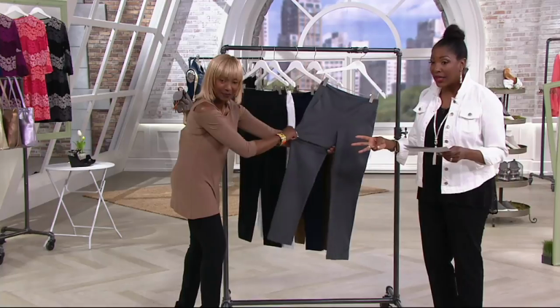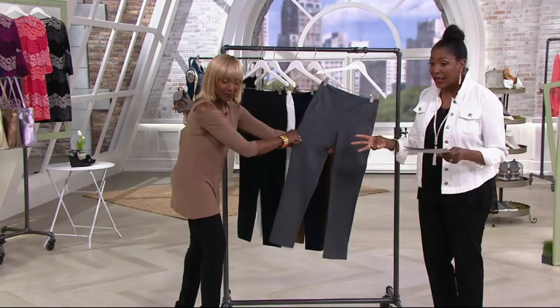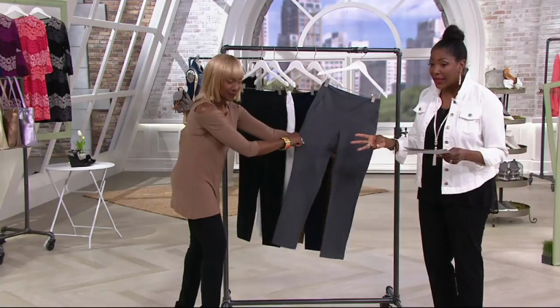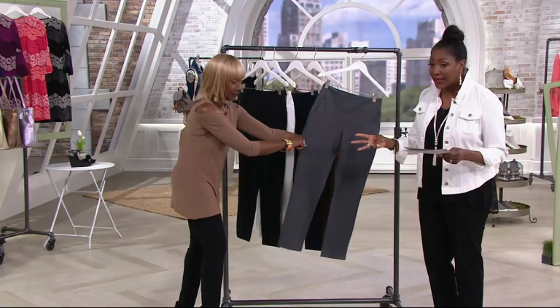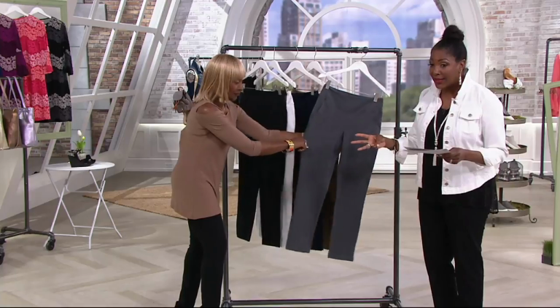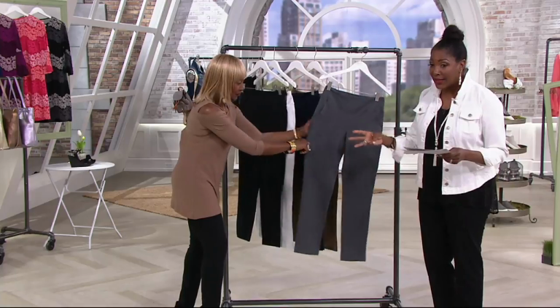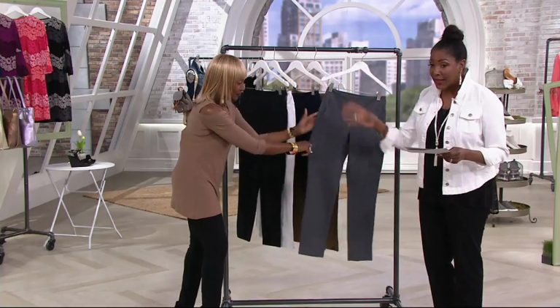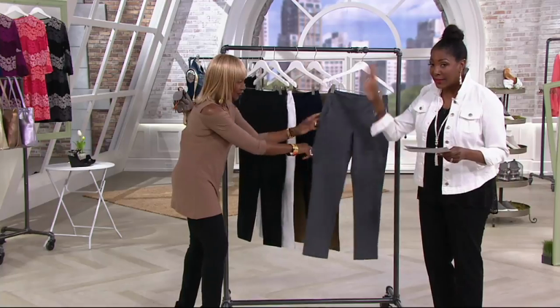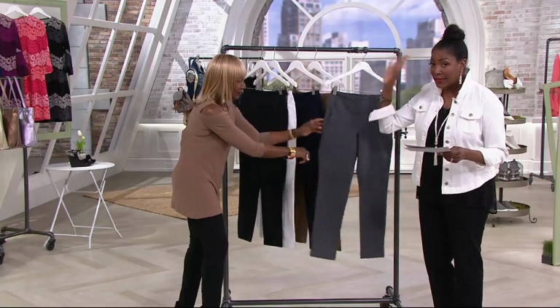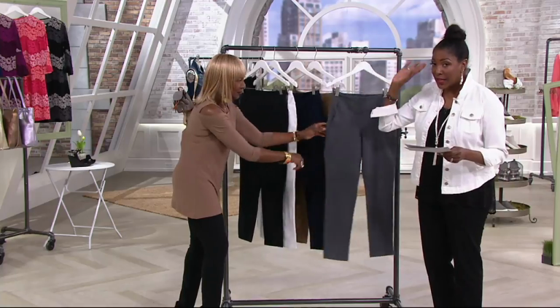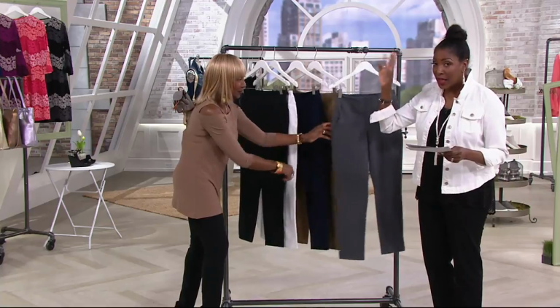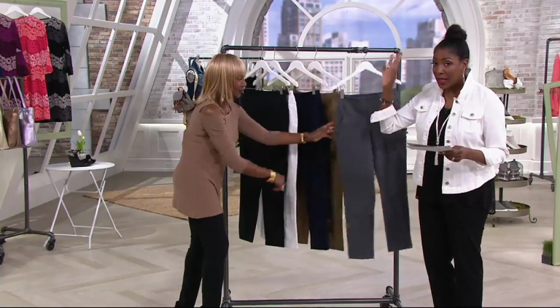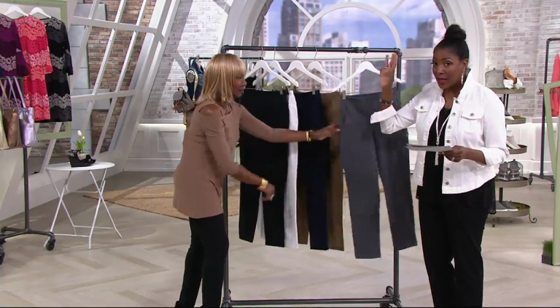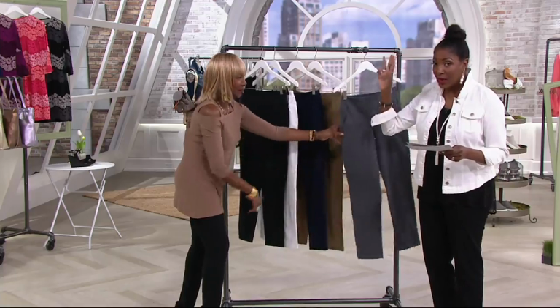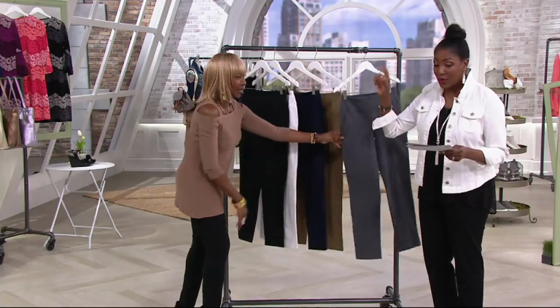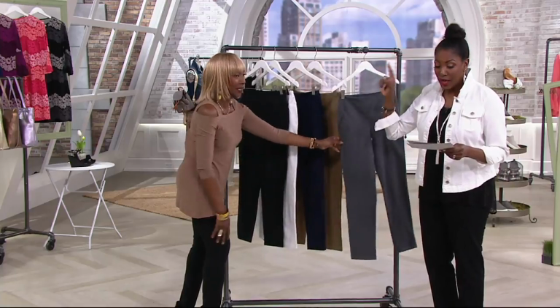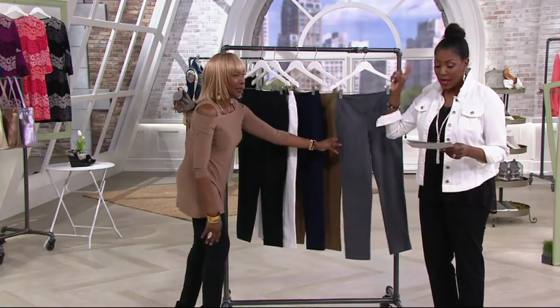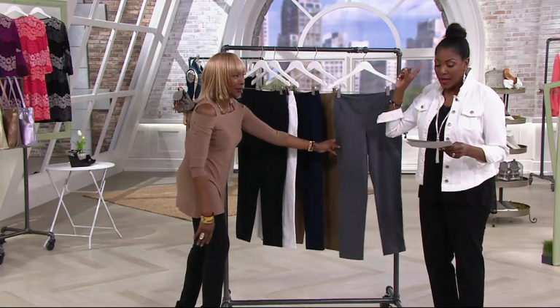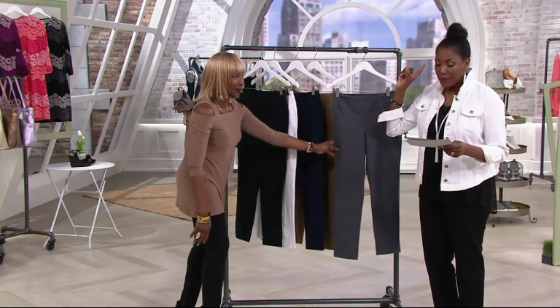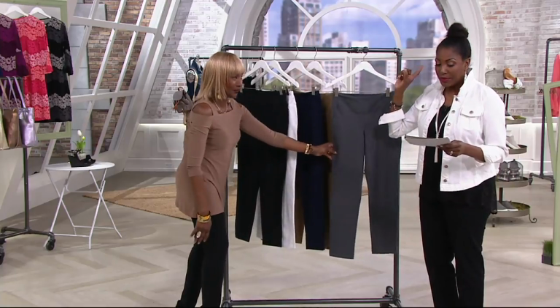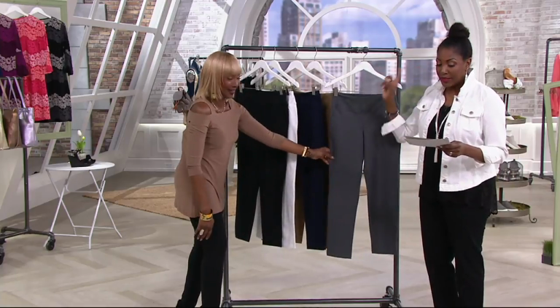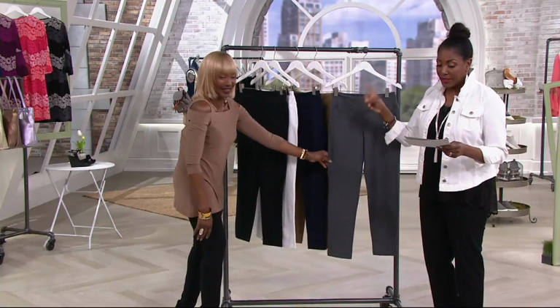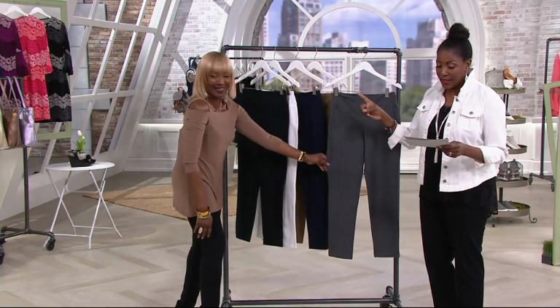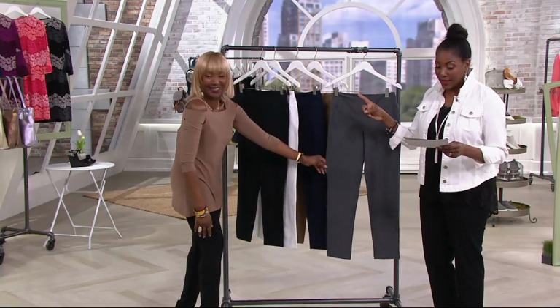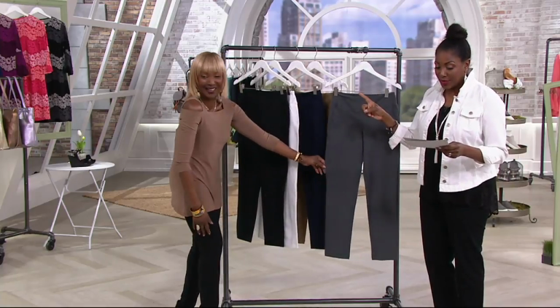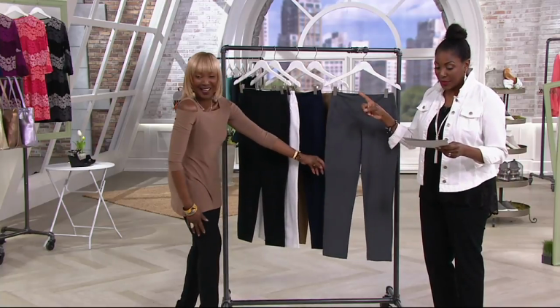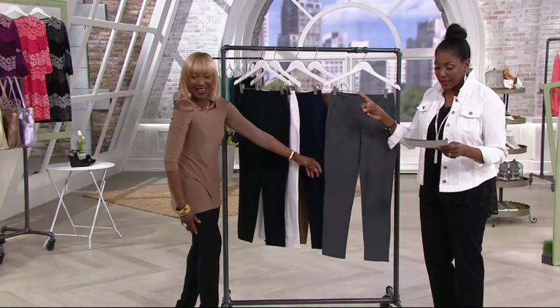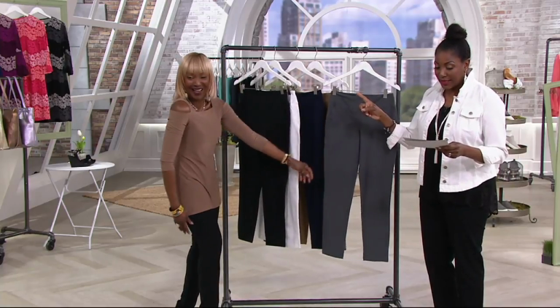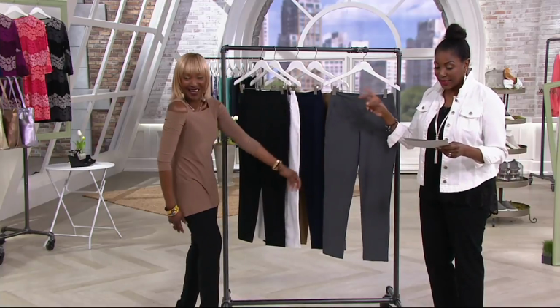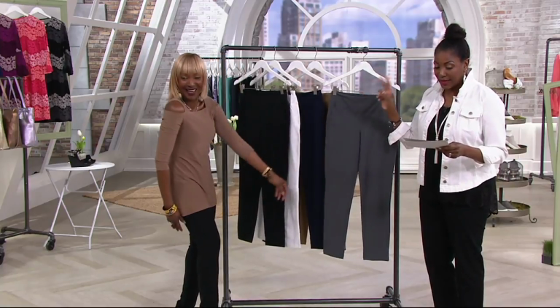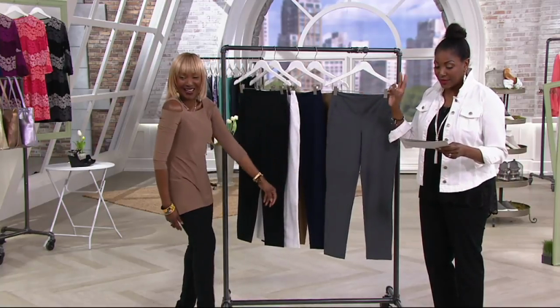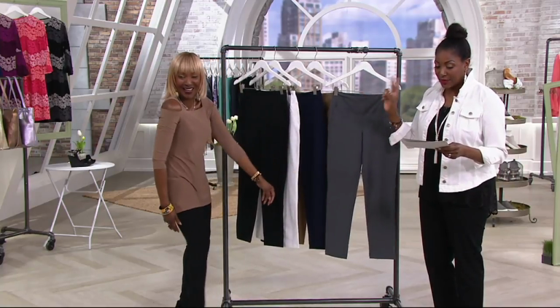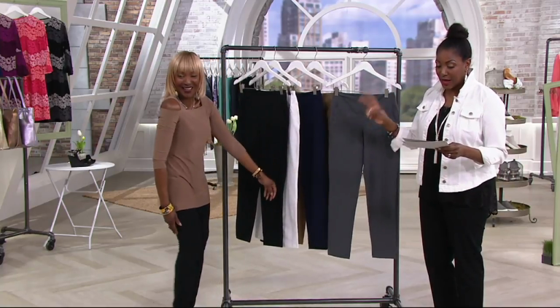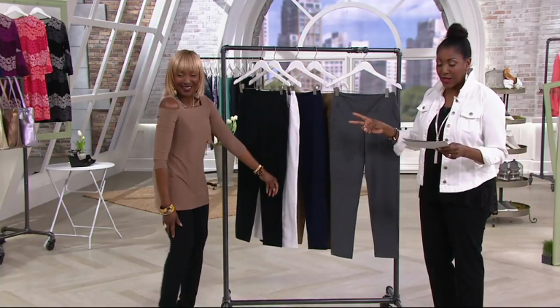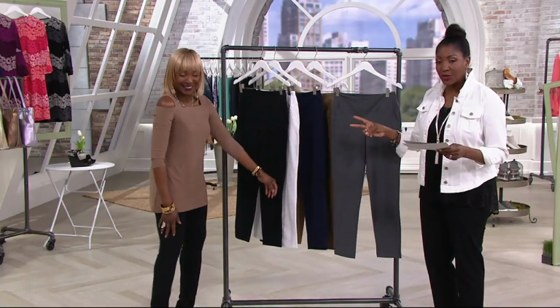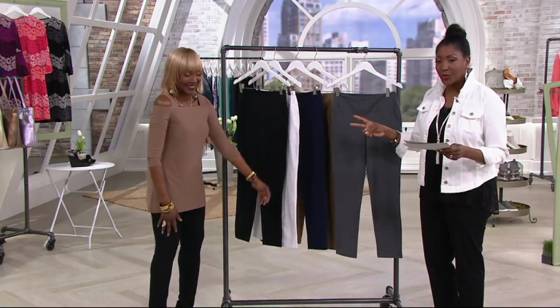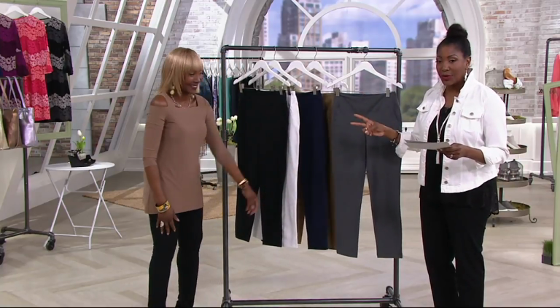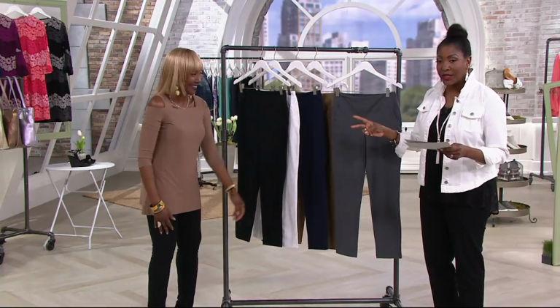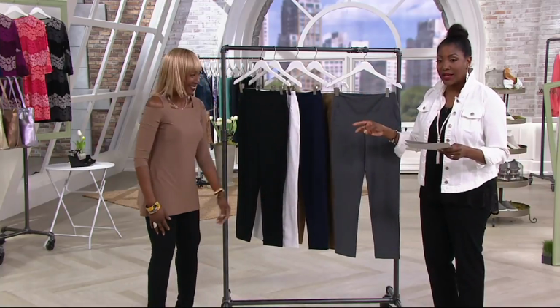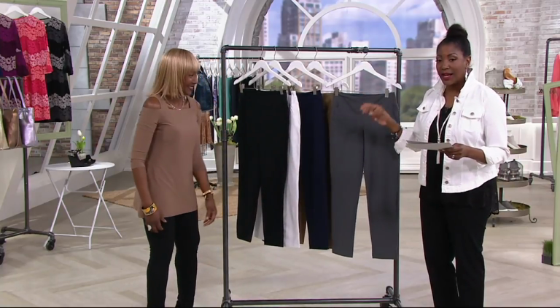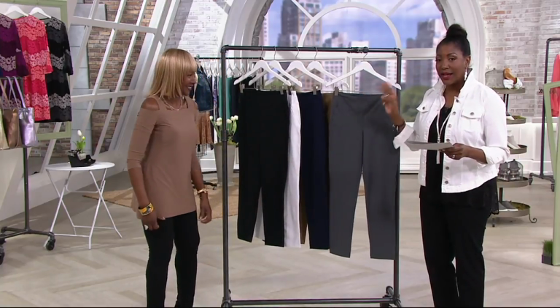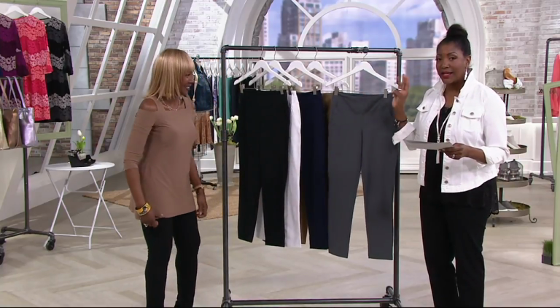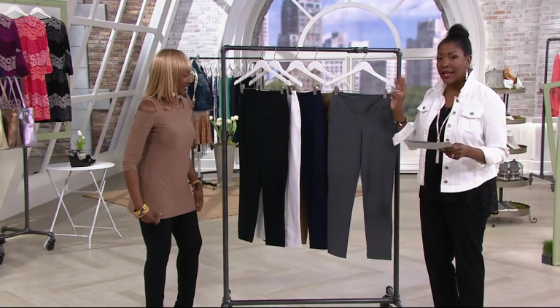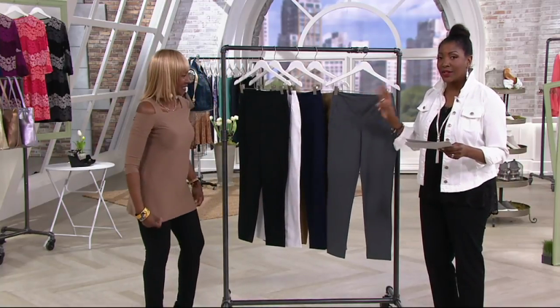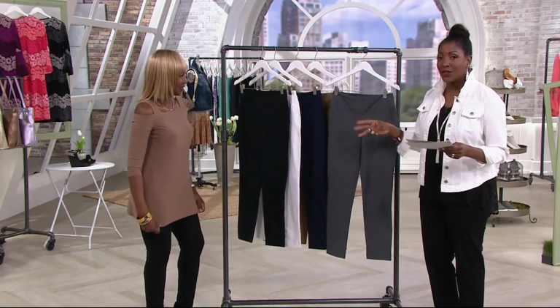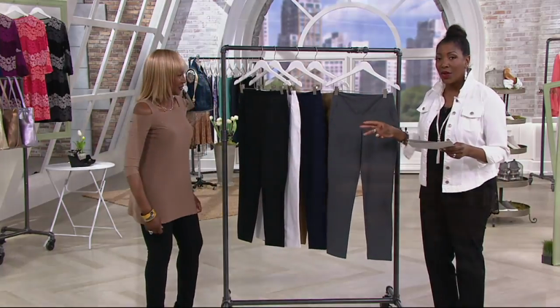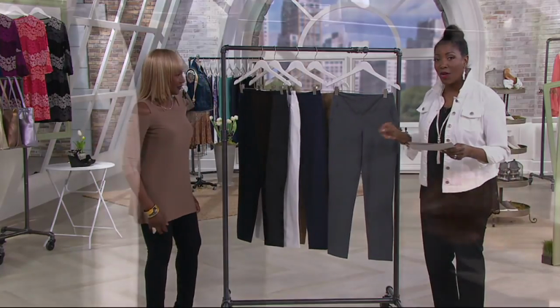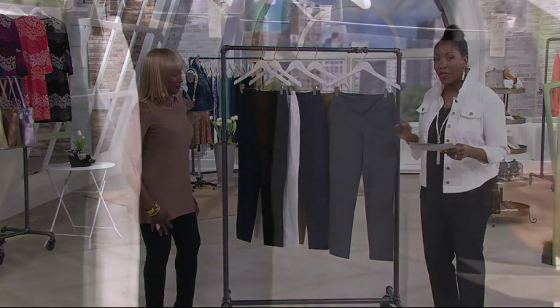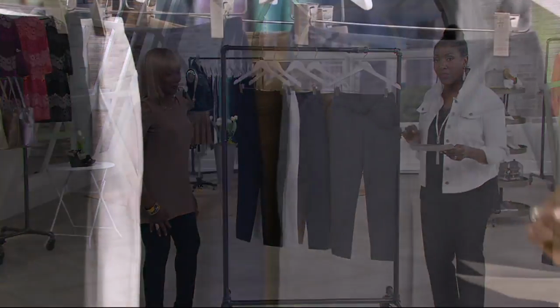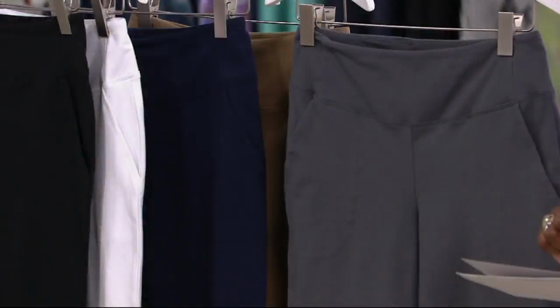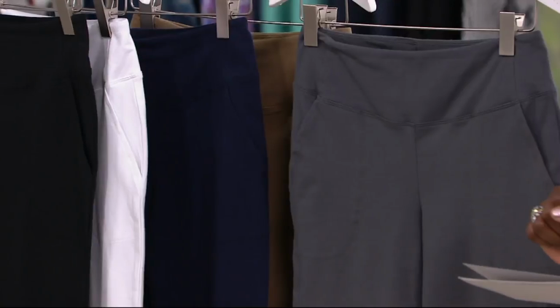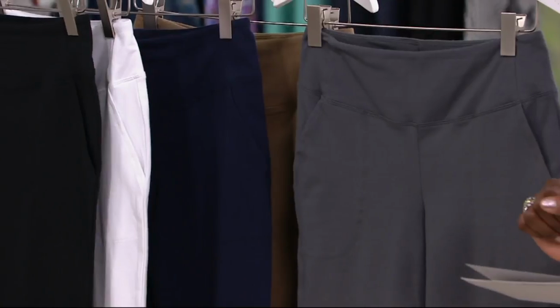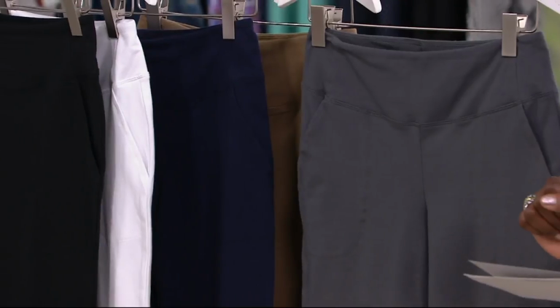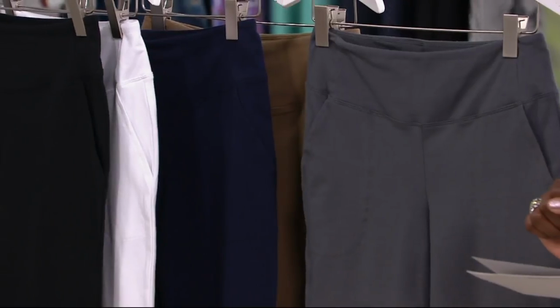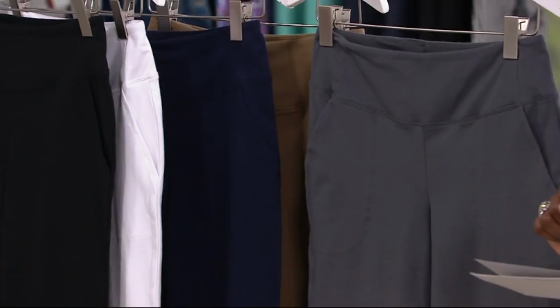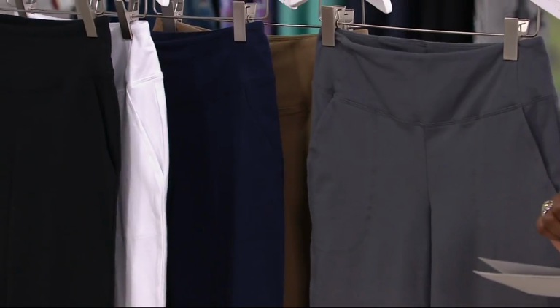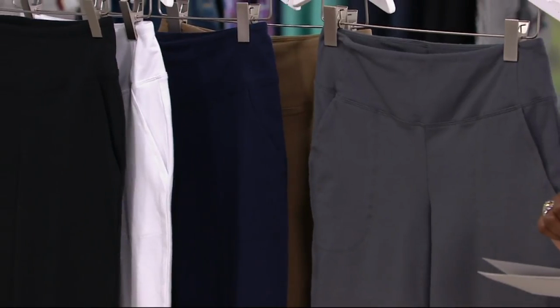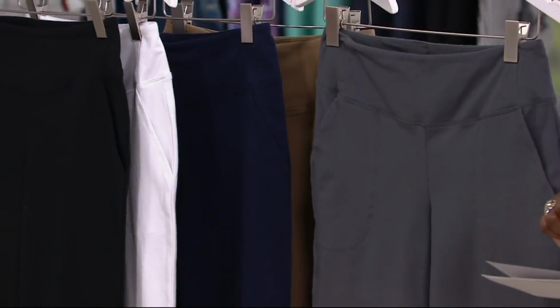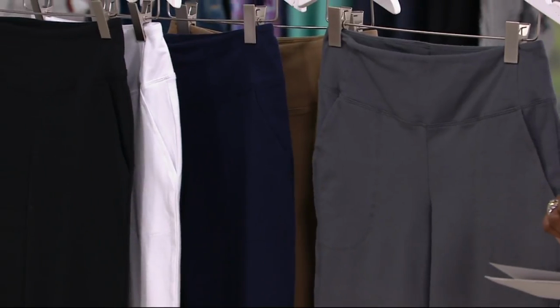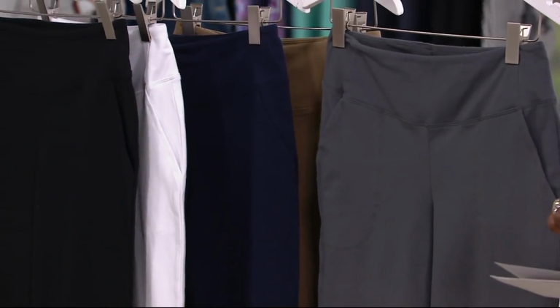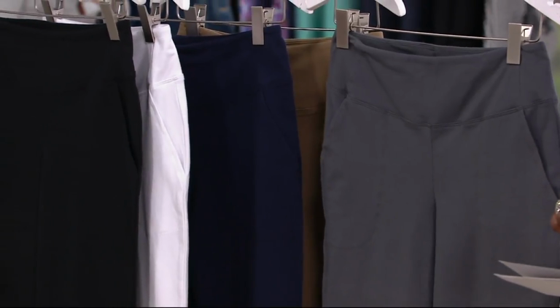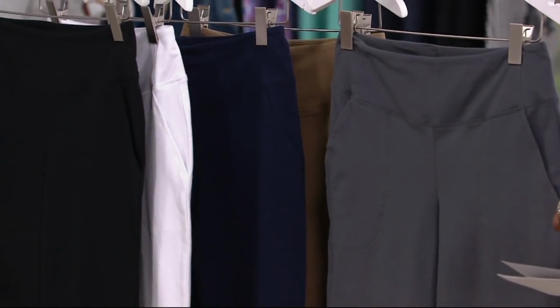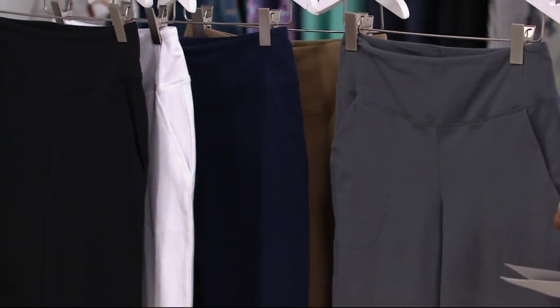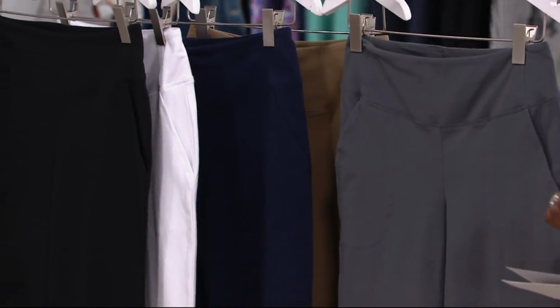Three inseams: petite 26, regular 29, and tall 32. Thank you very much.